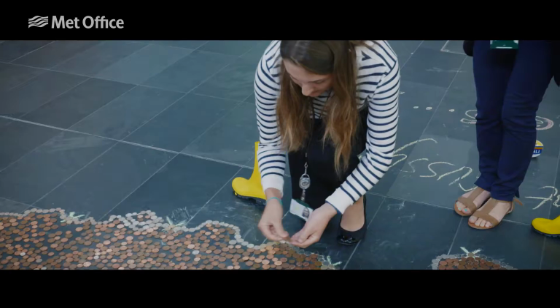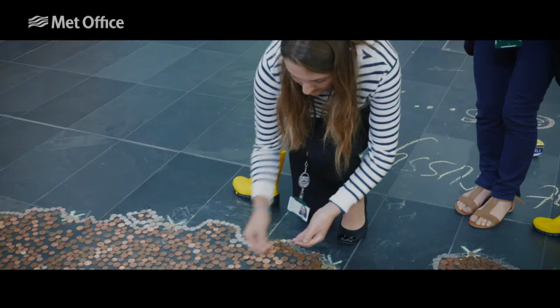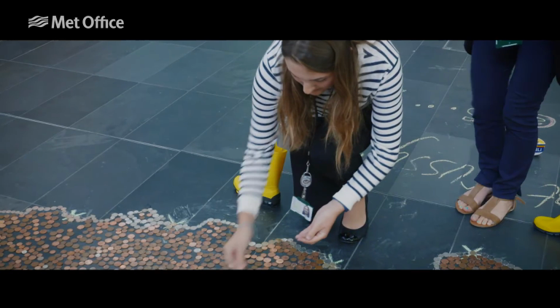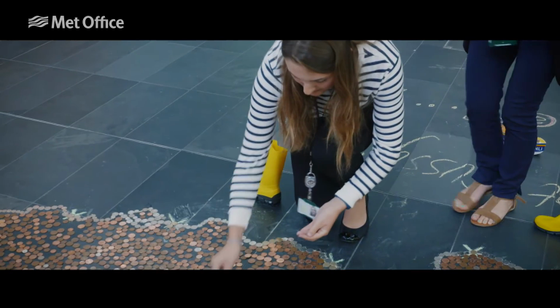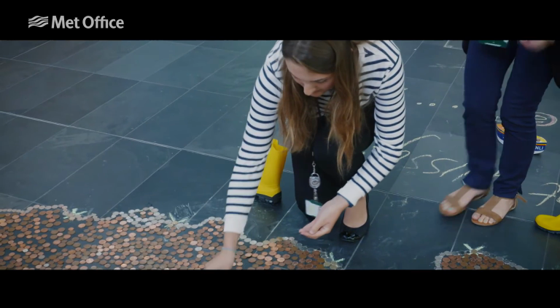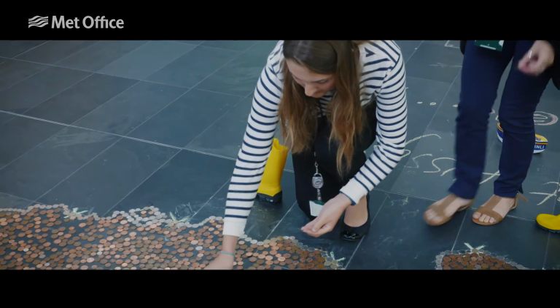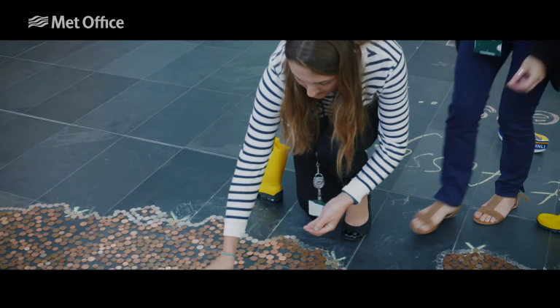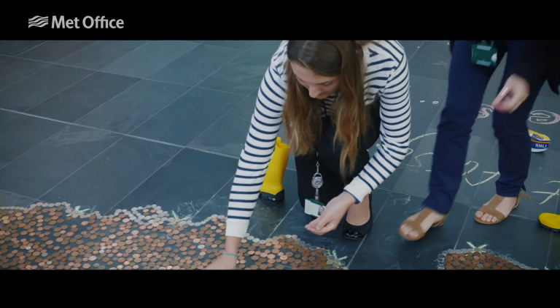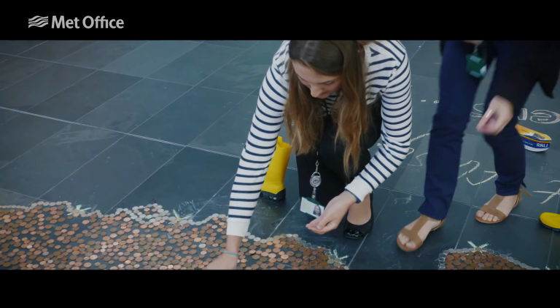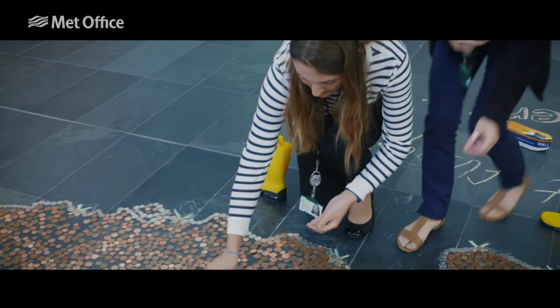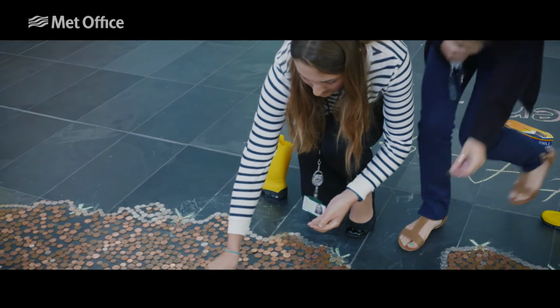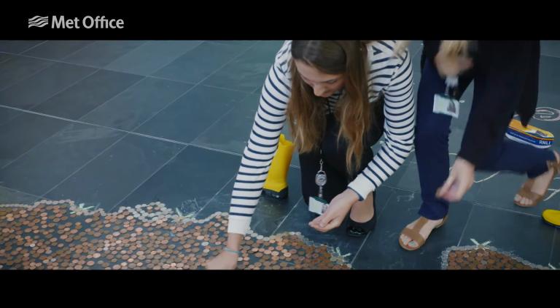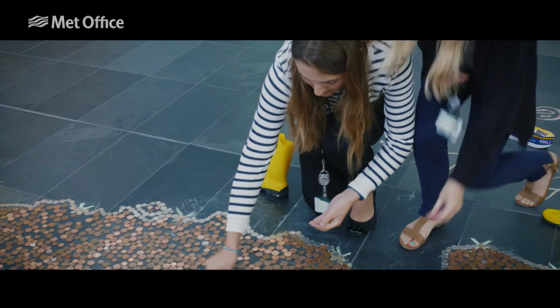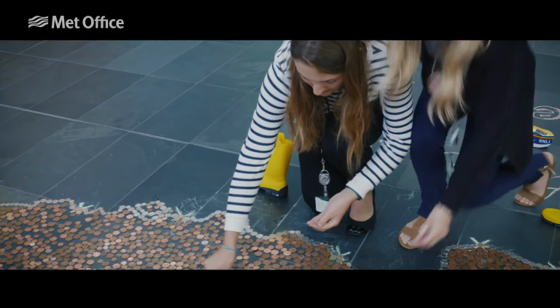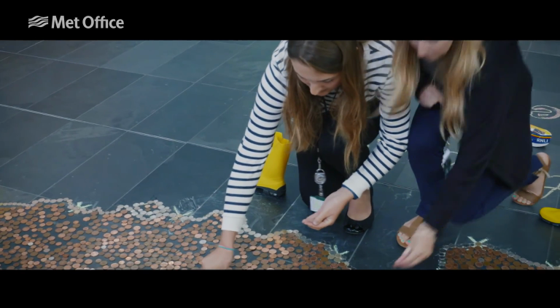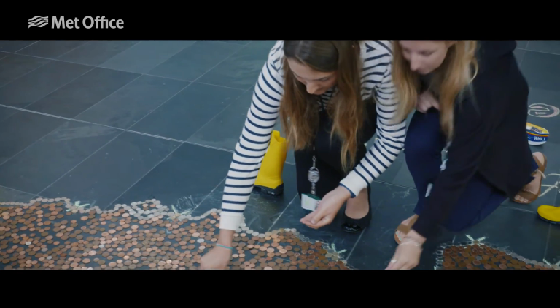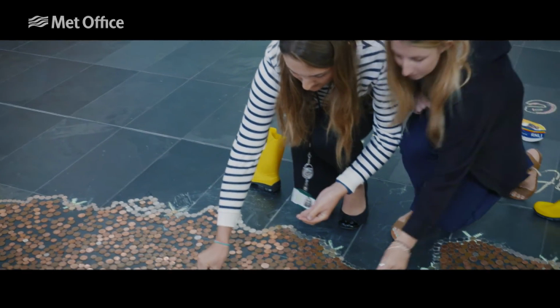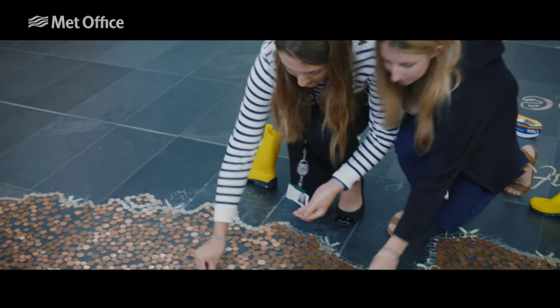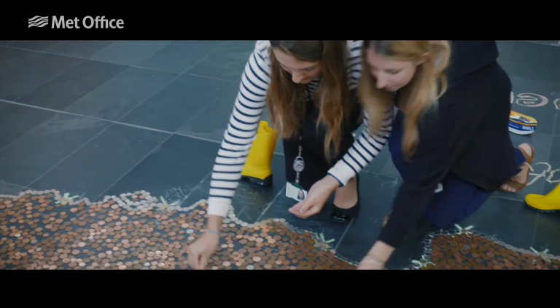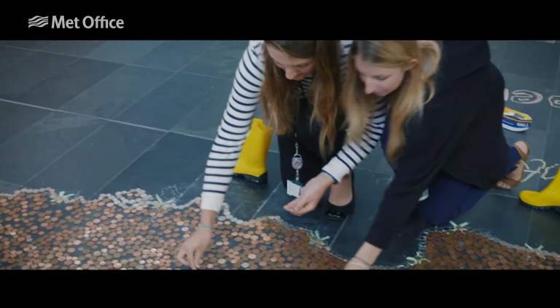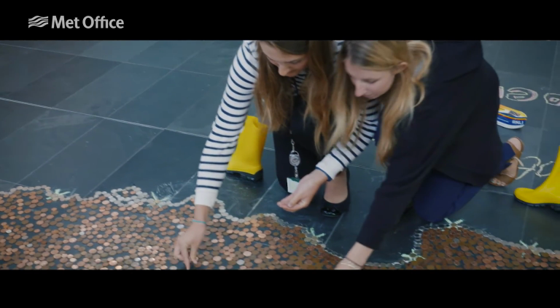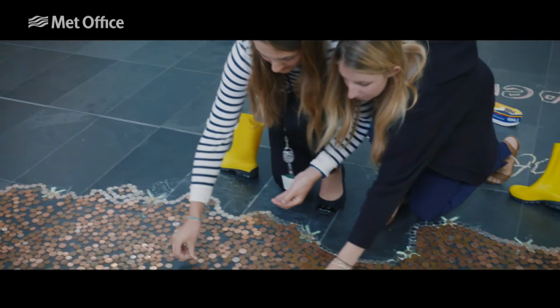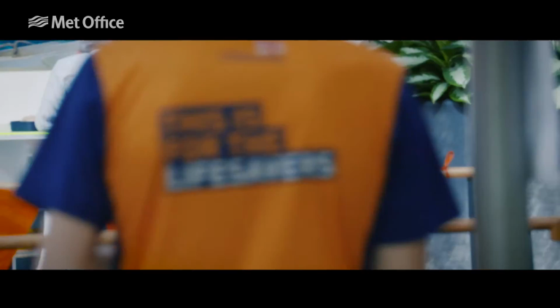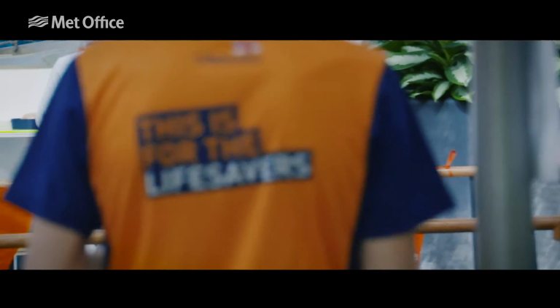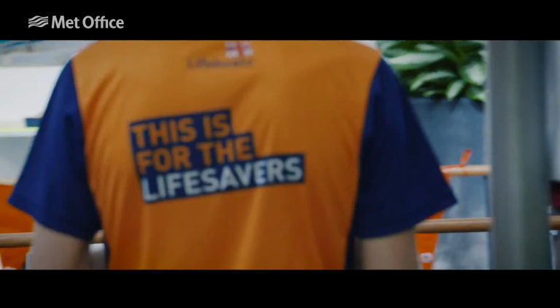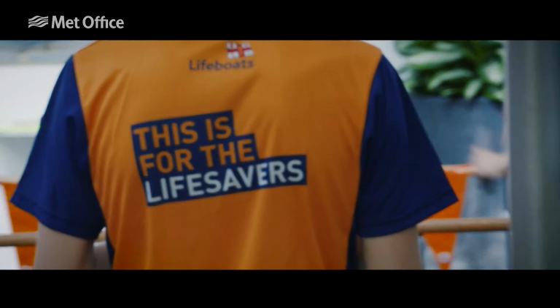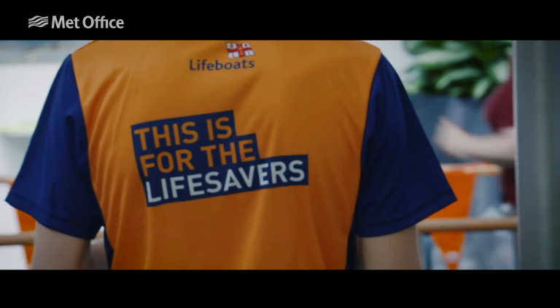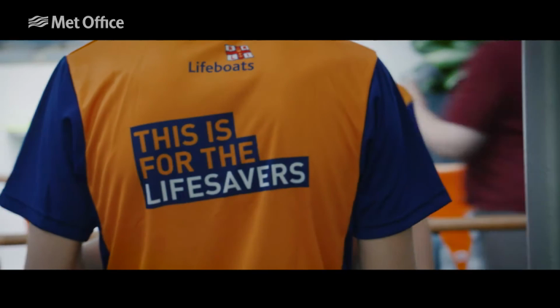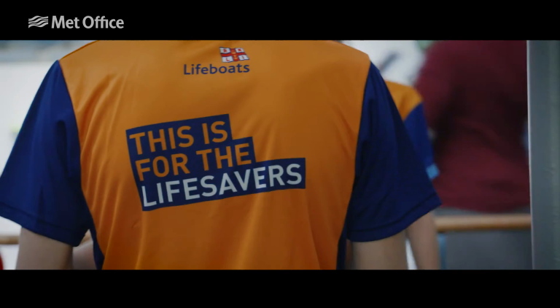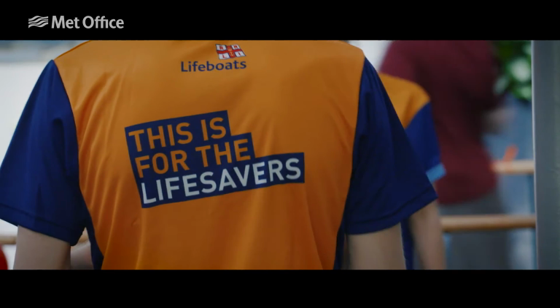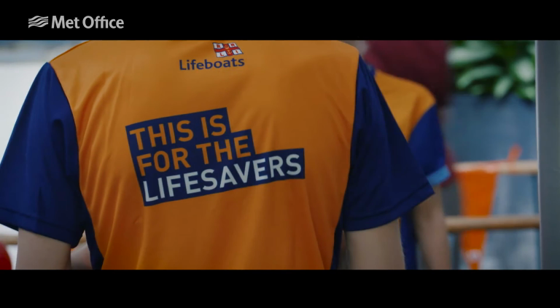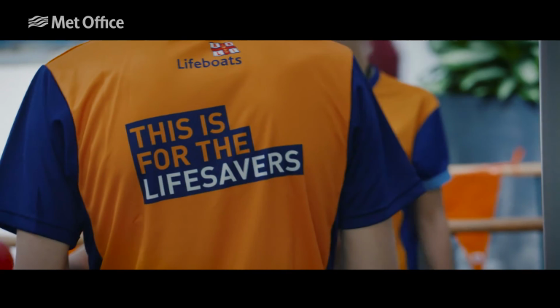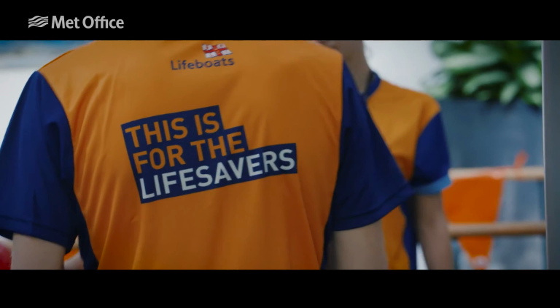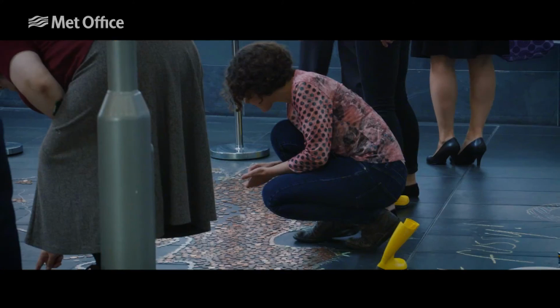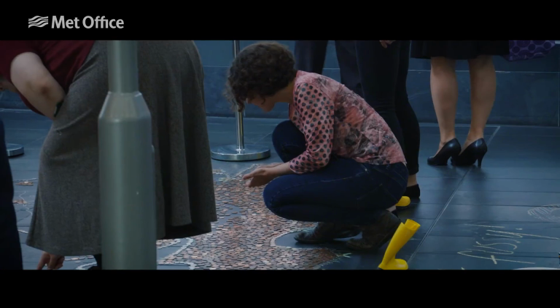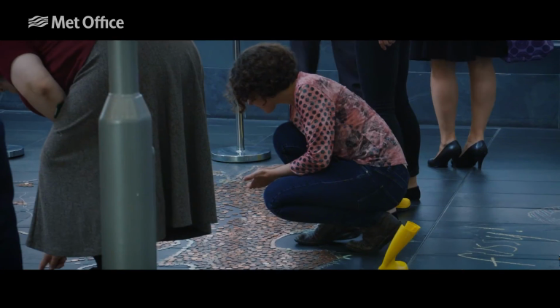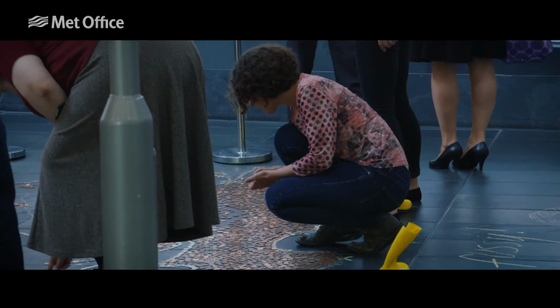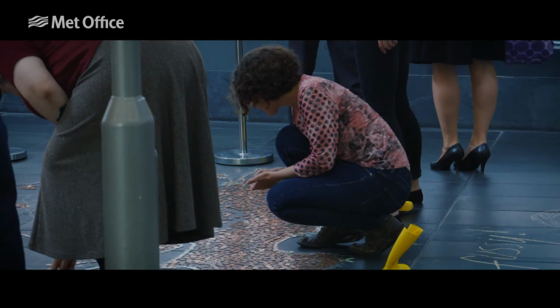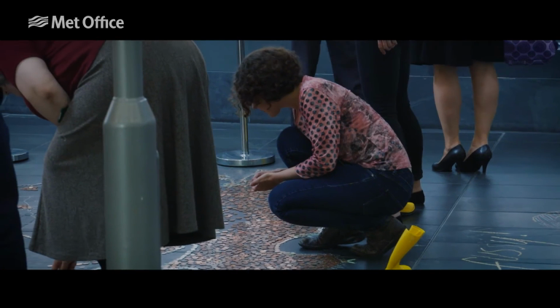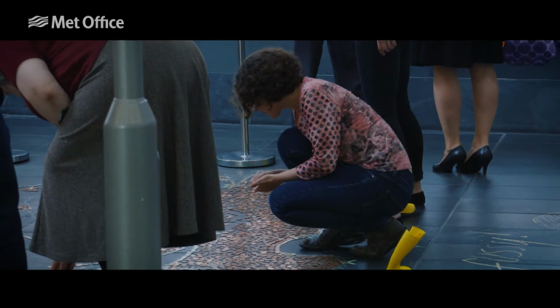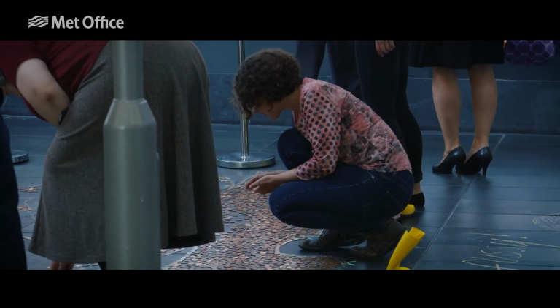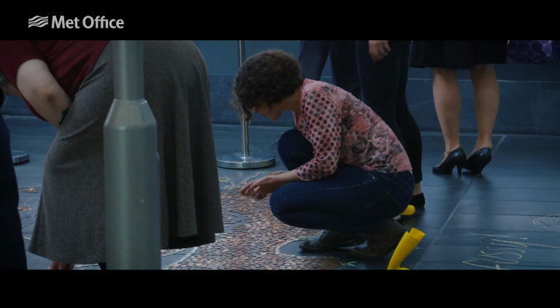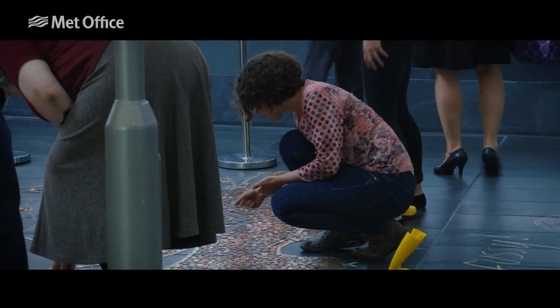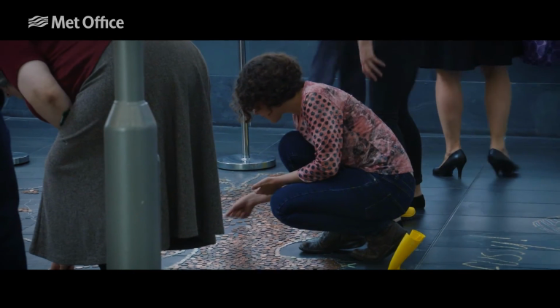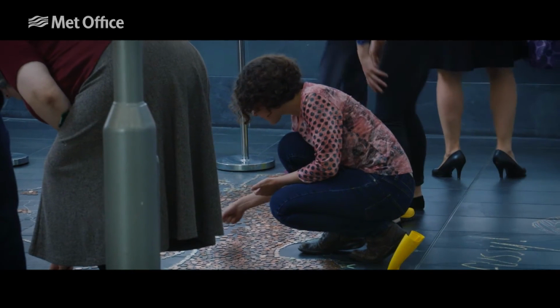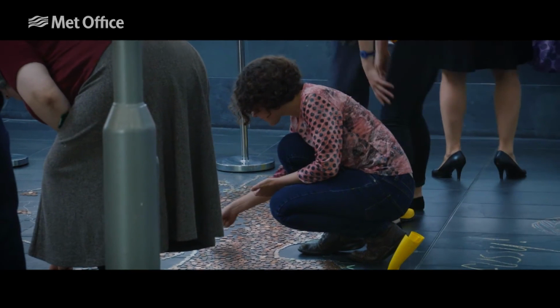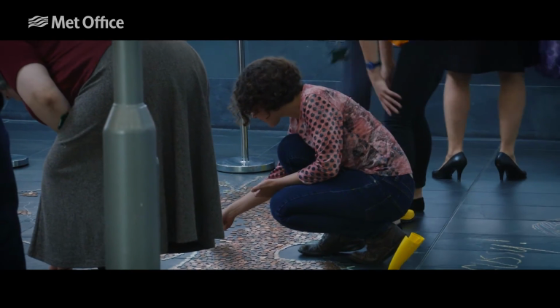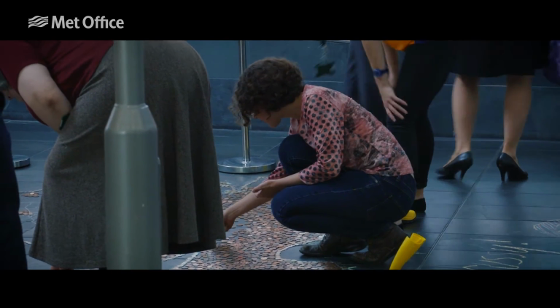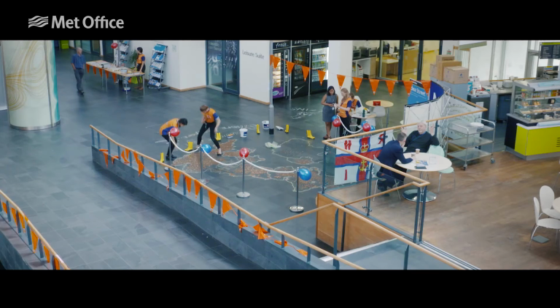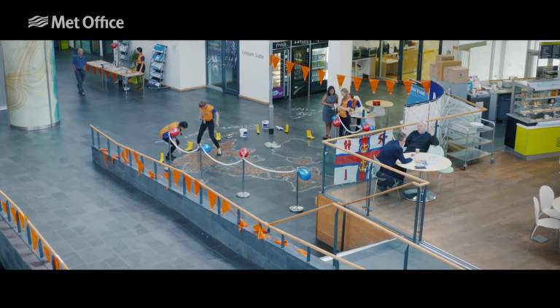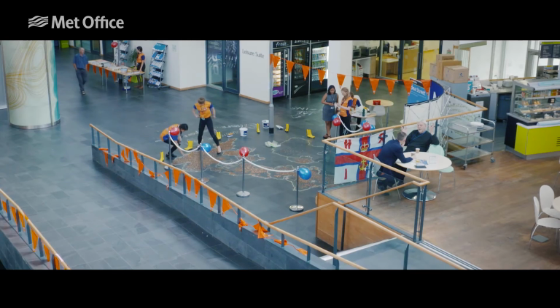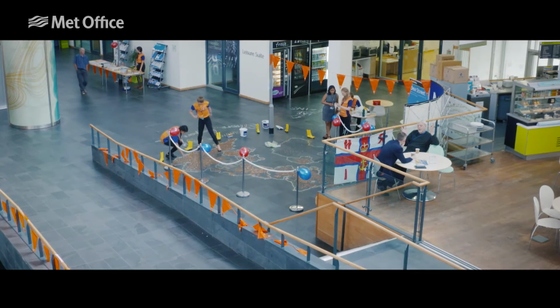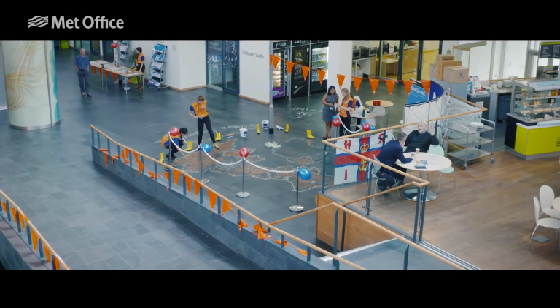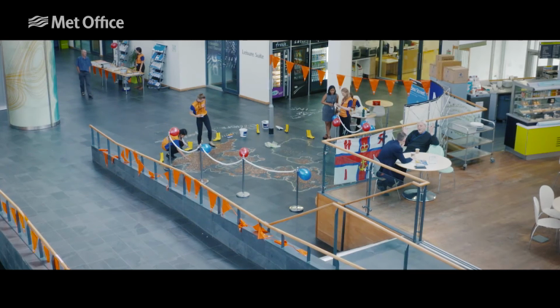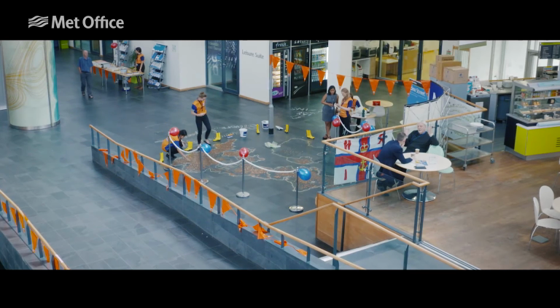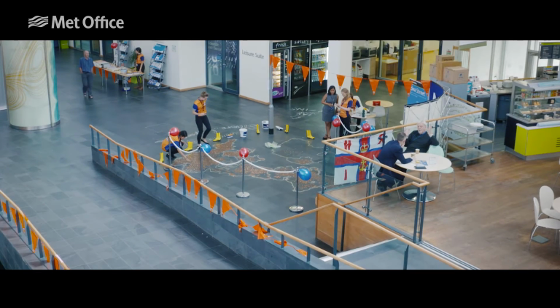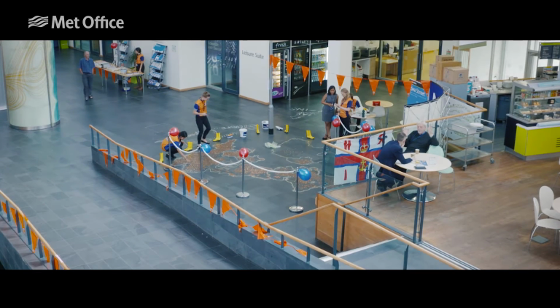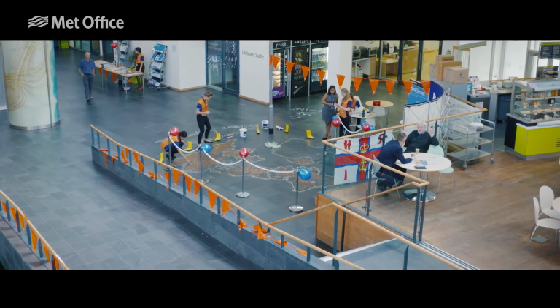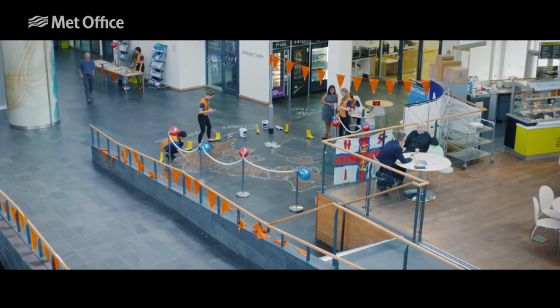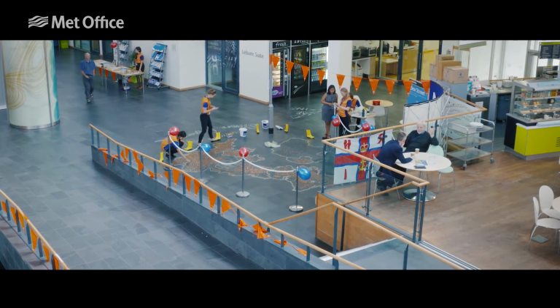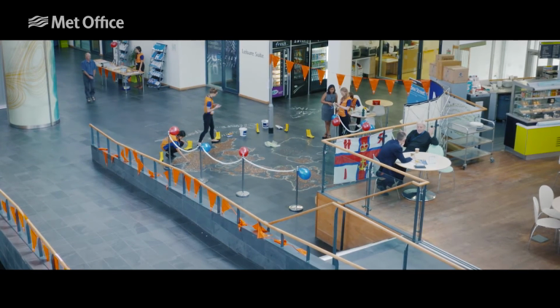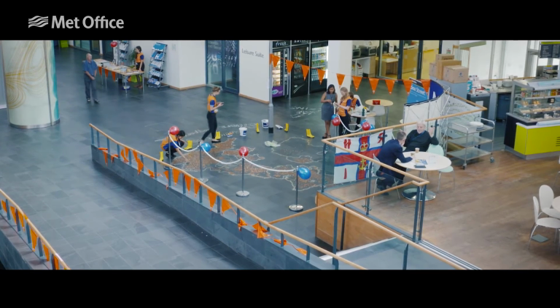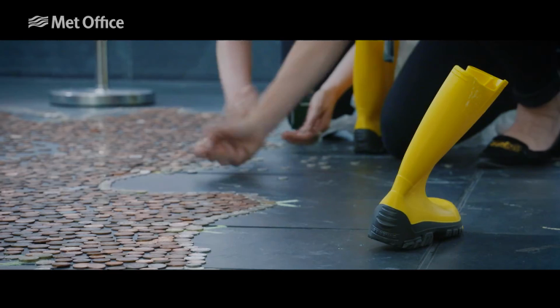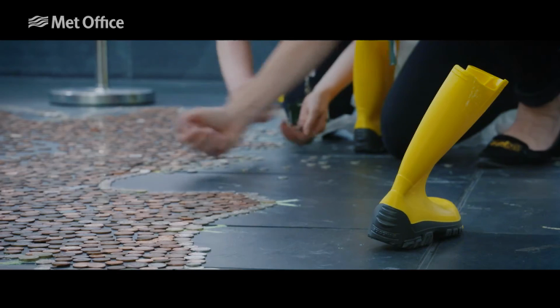We're getting a lot busier now with a lot of people coming and emptying their purses, so we're definitely hoping we're going to fill the map. At the halfway point we are about halfway full, so it's looking possible.